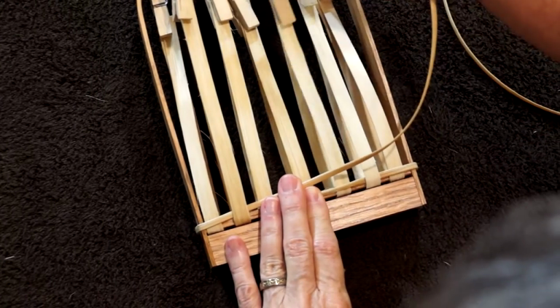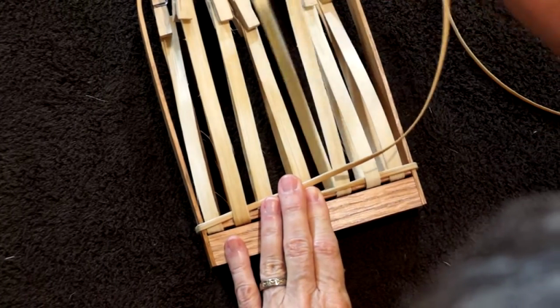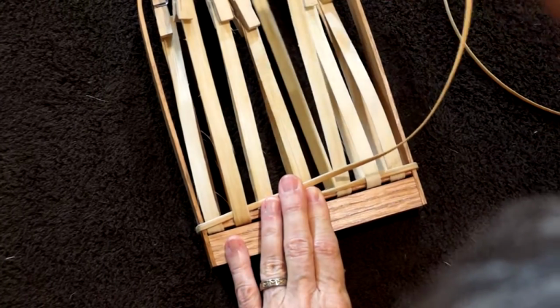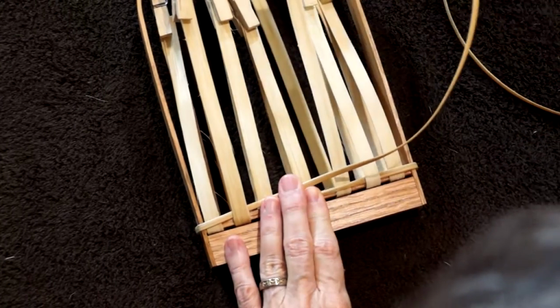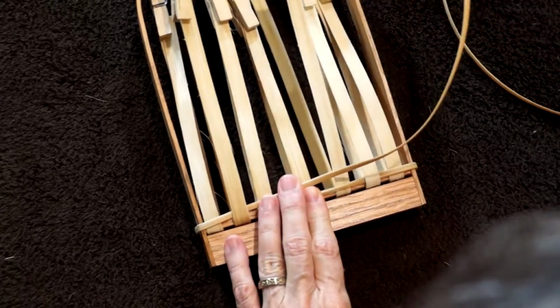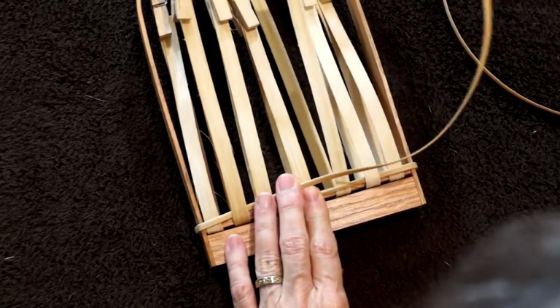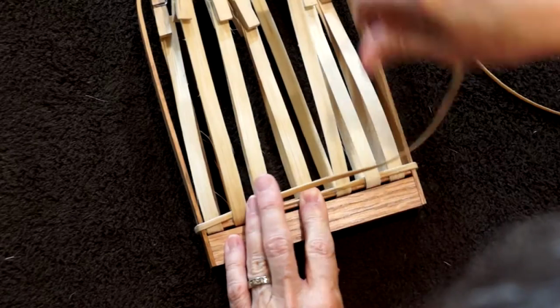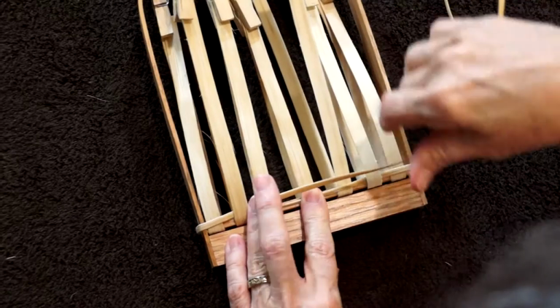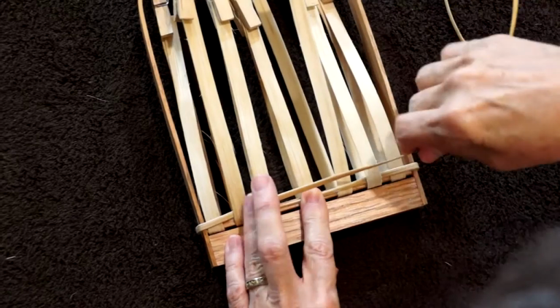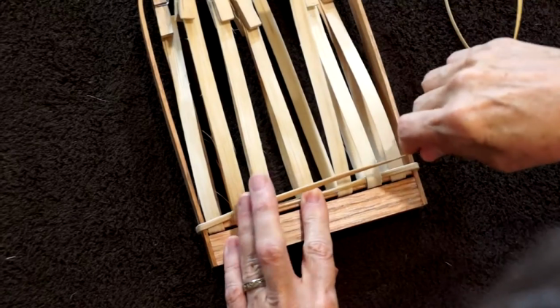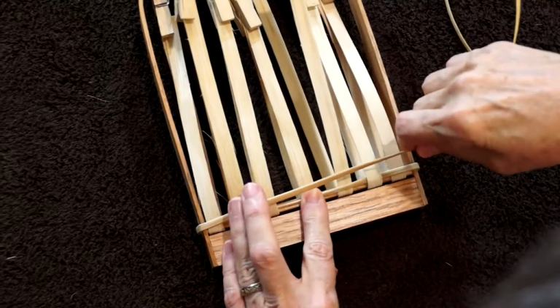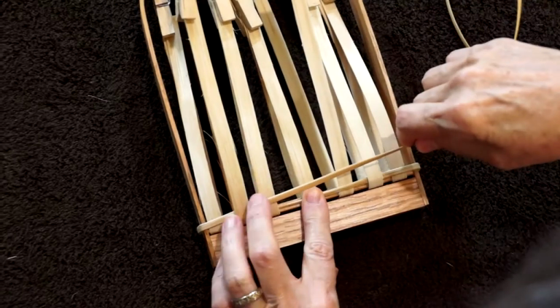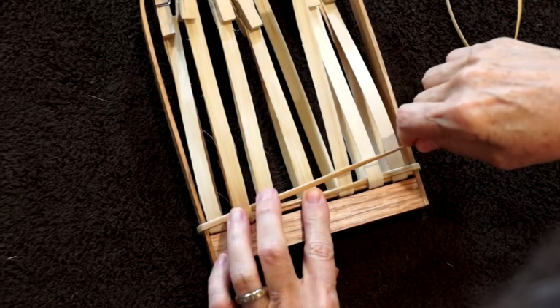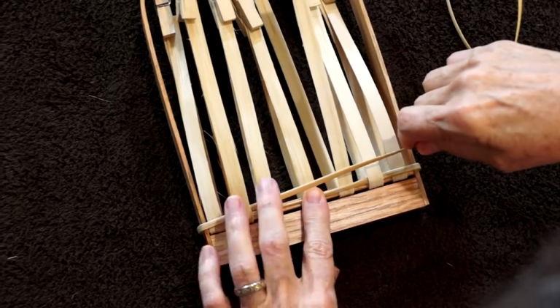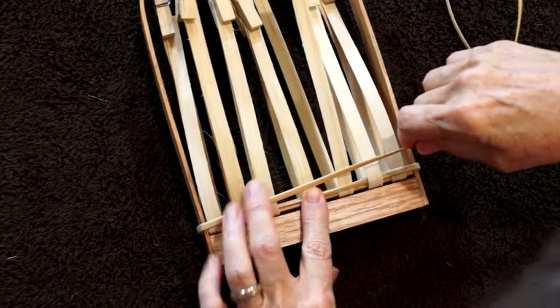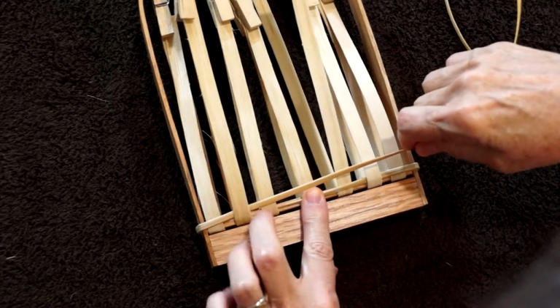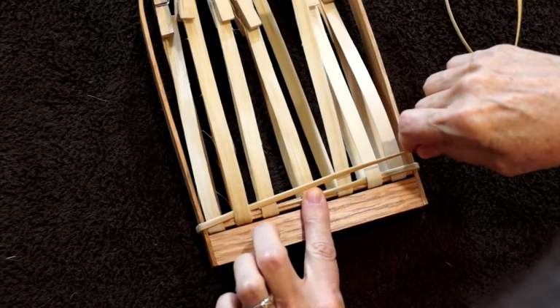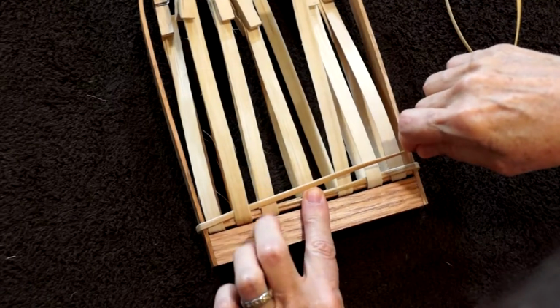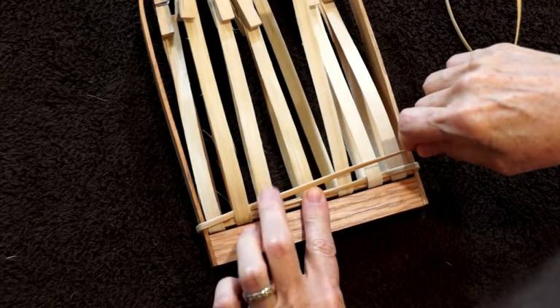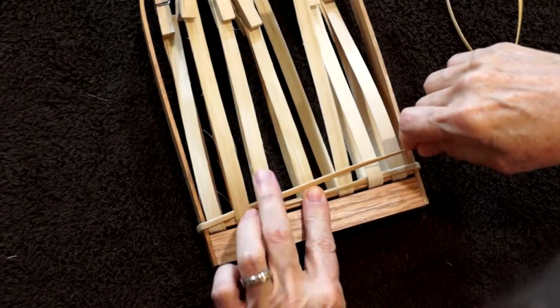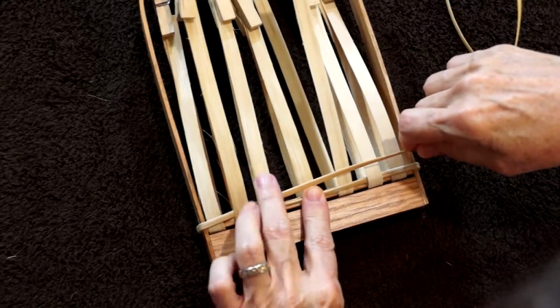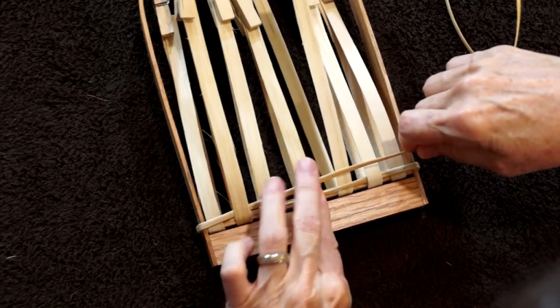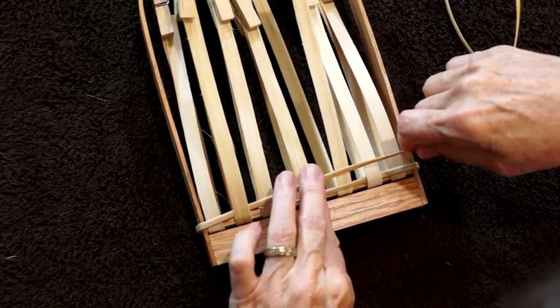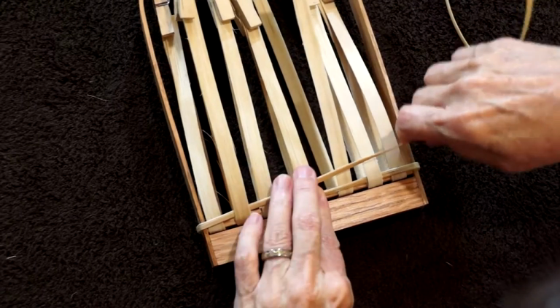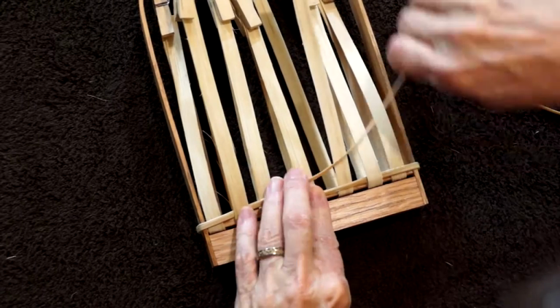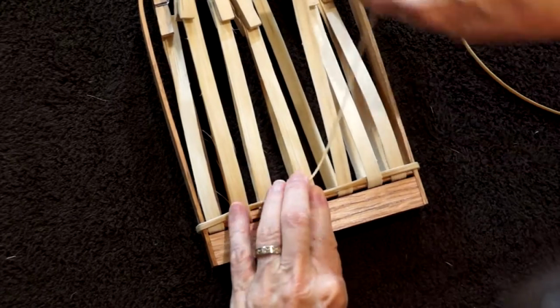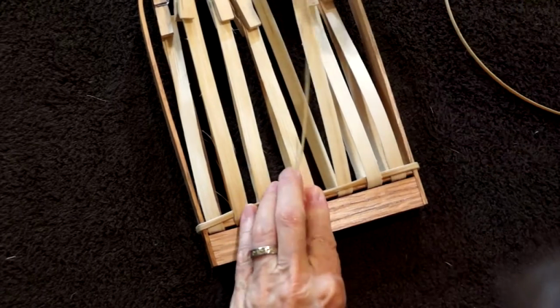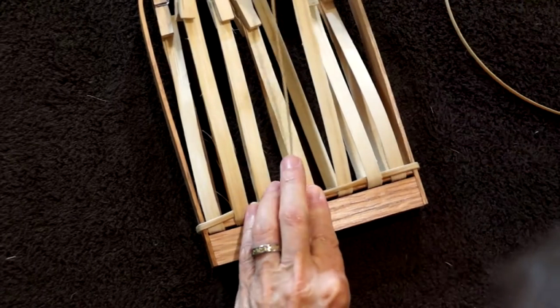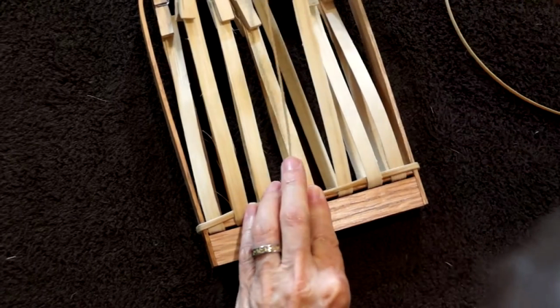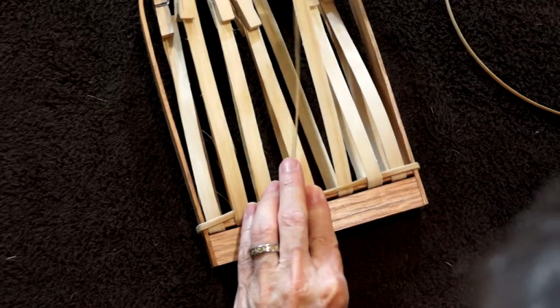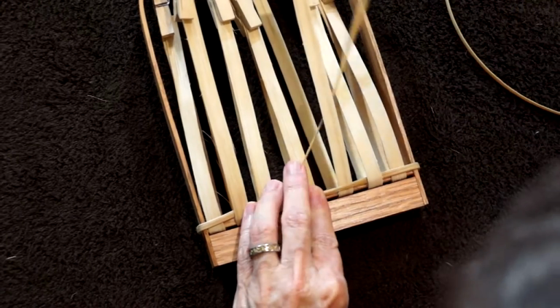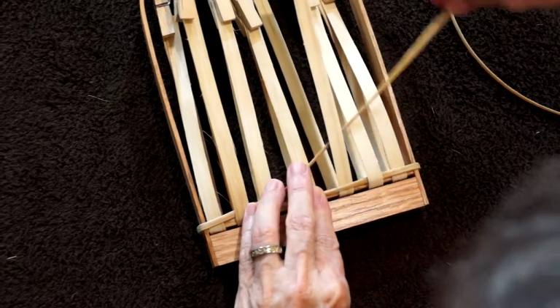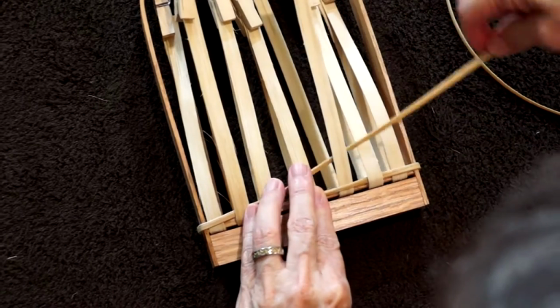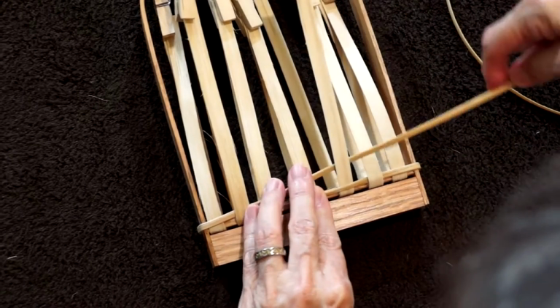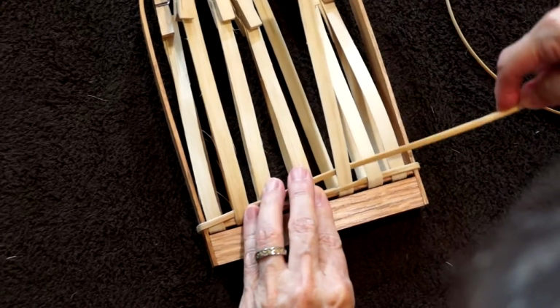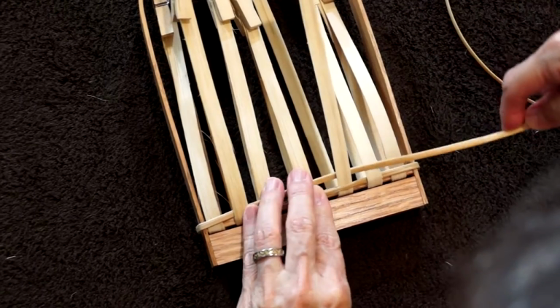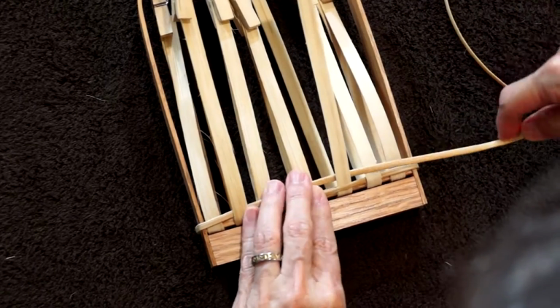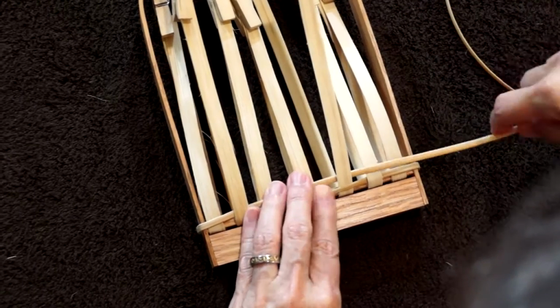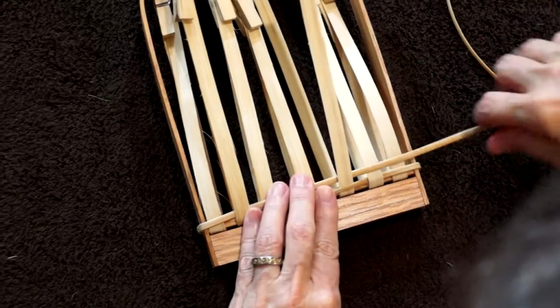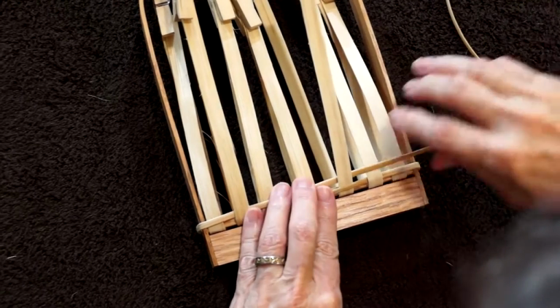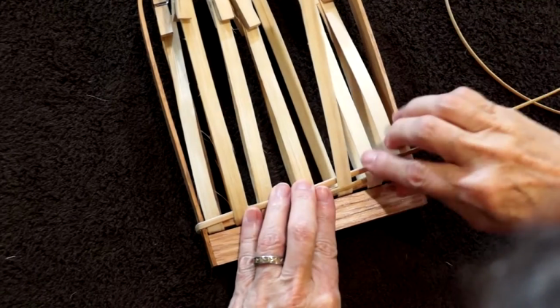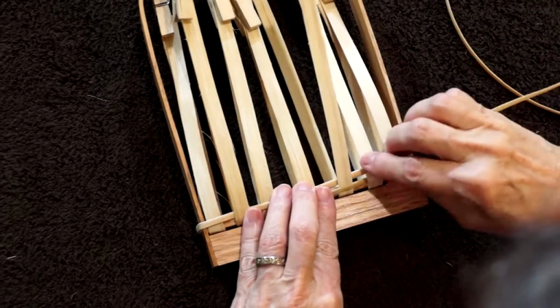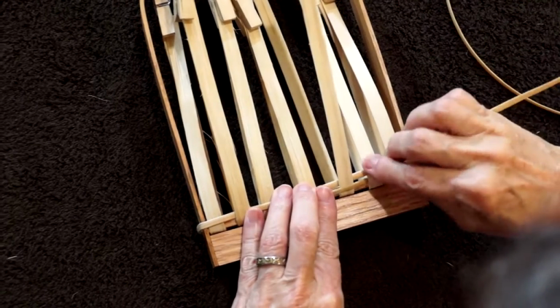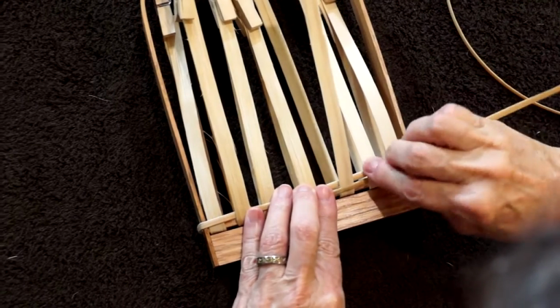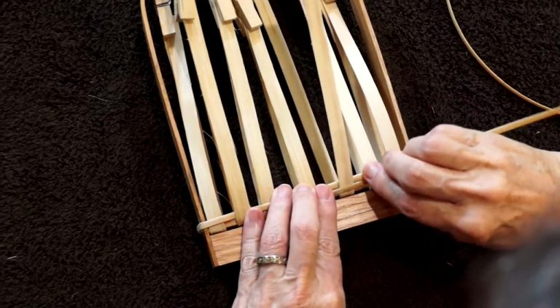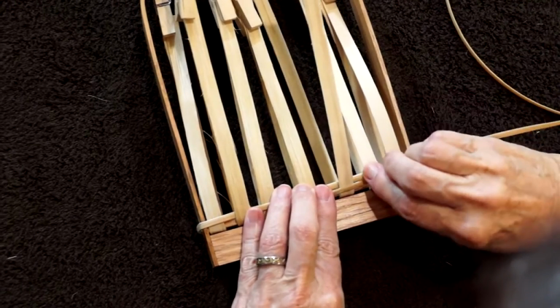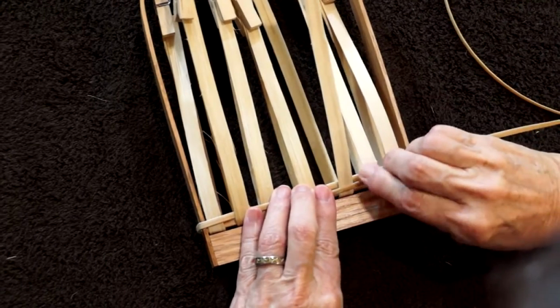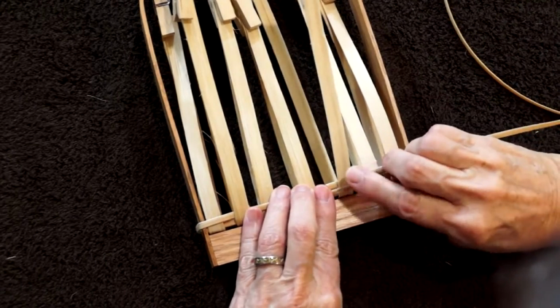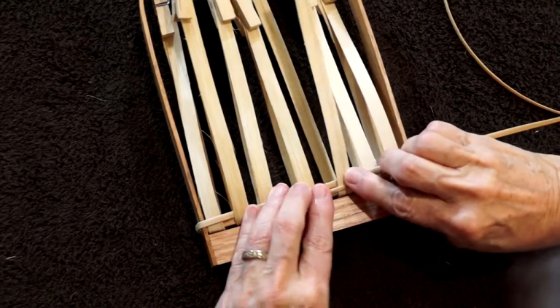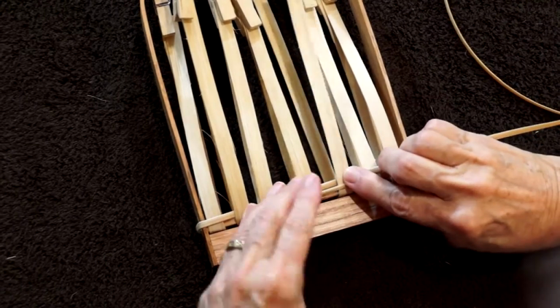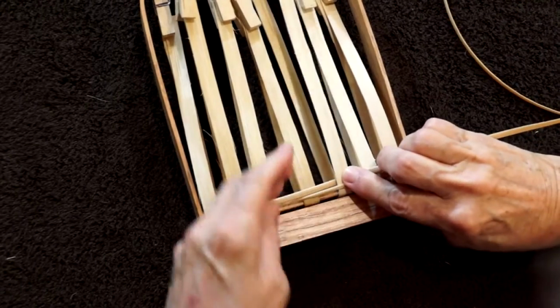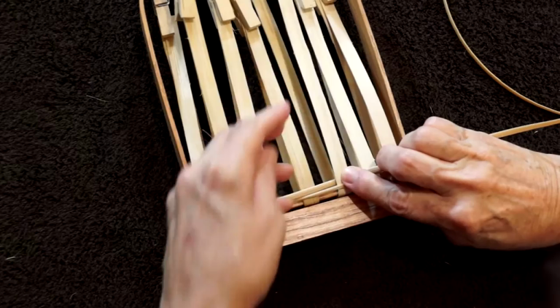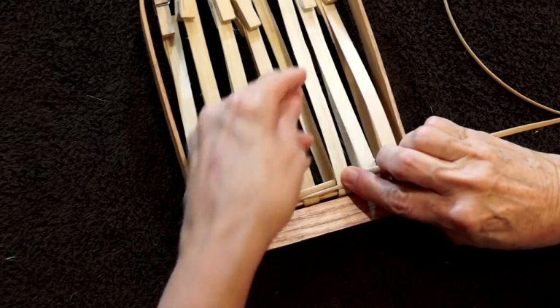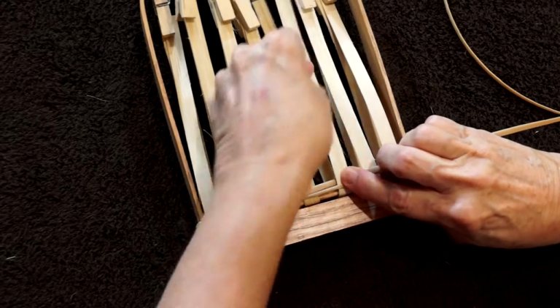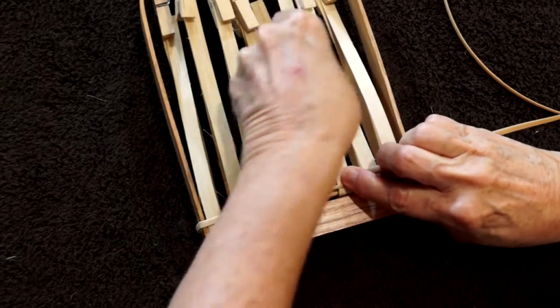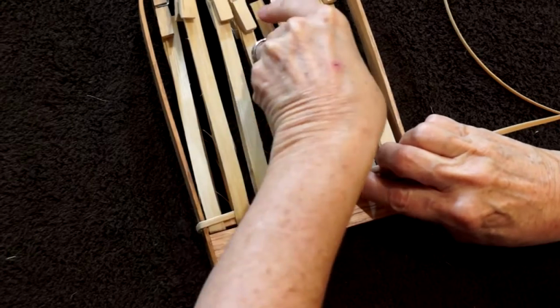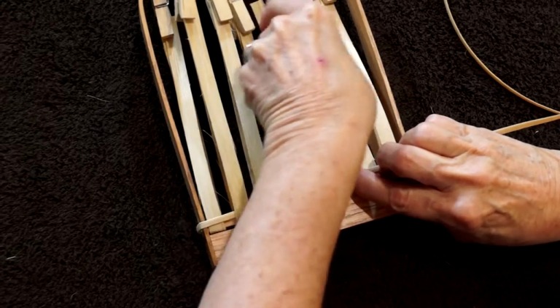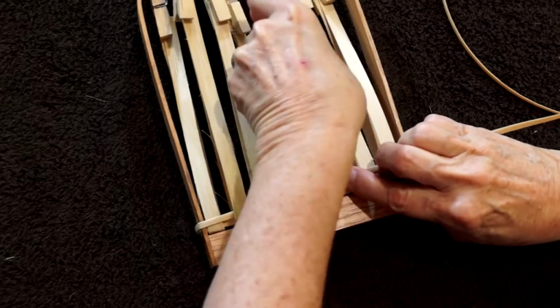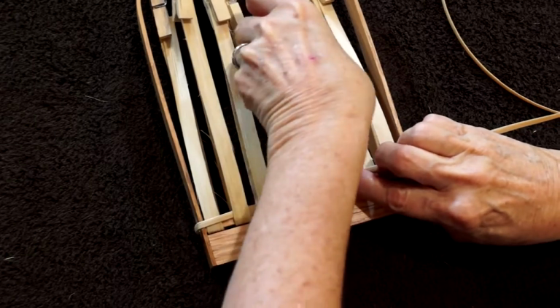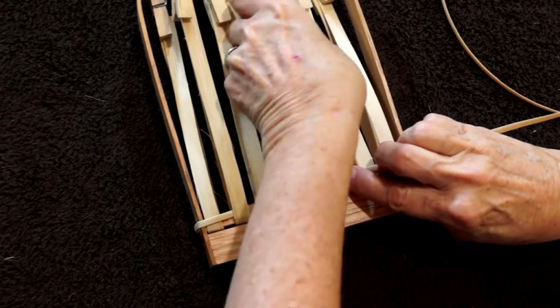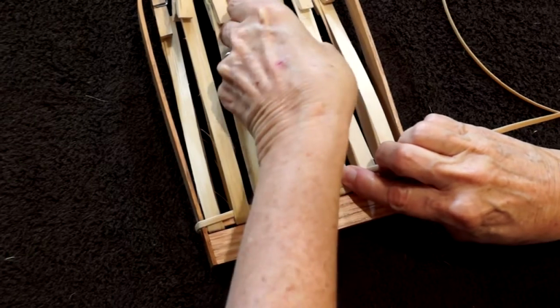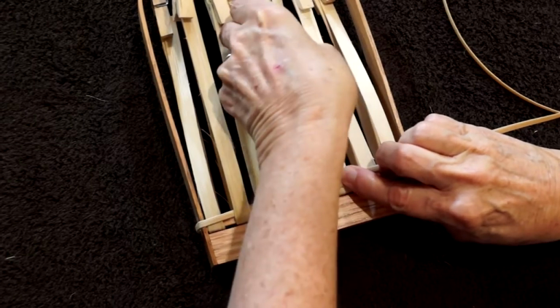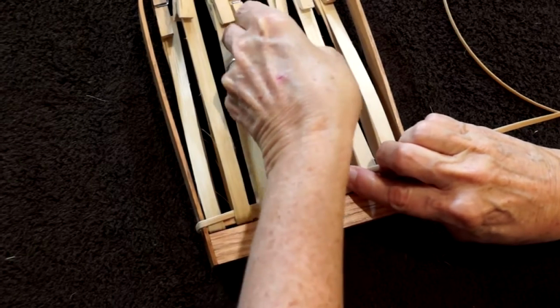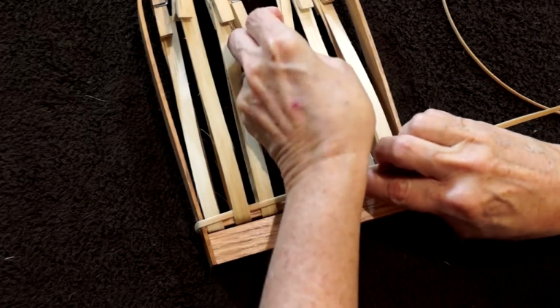Unclip from here, go over two, behind this one, and your pattern begins.